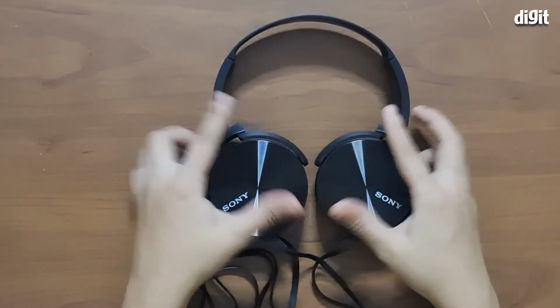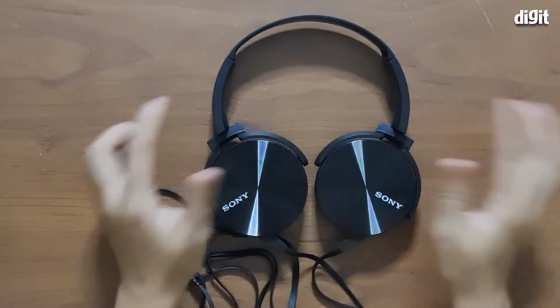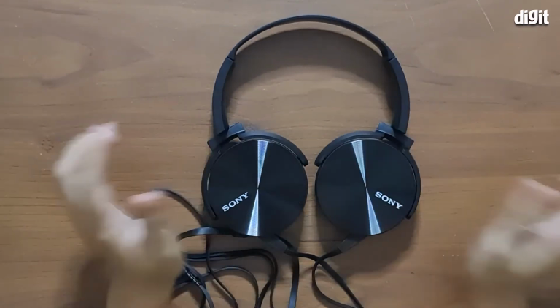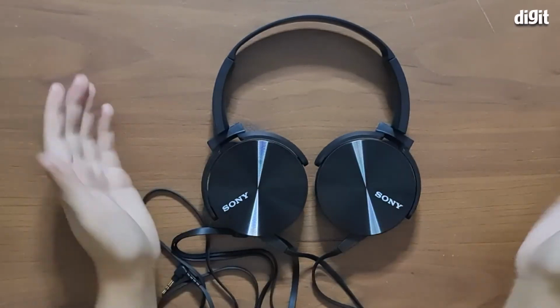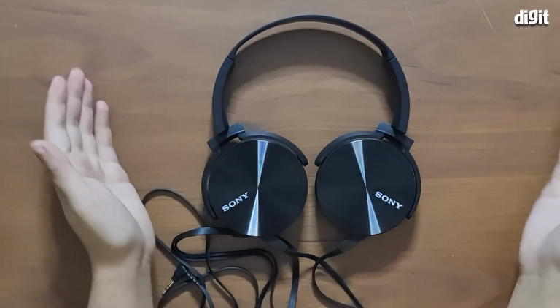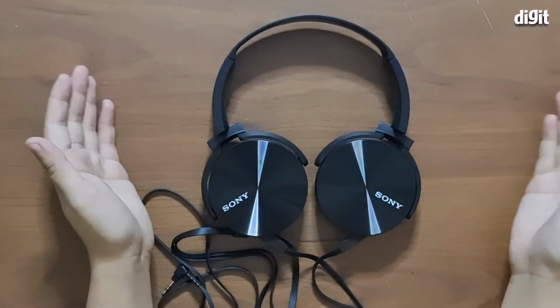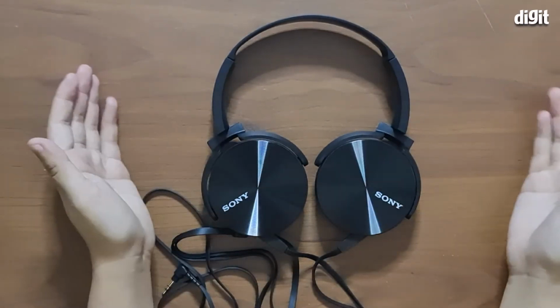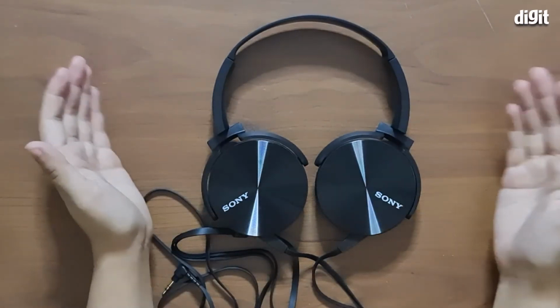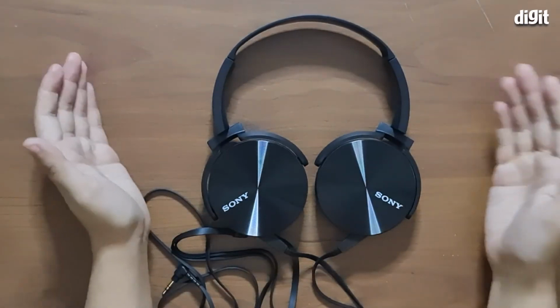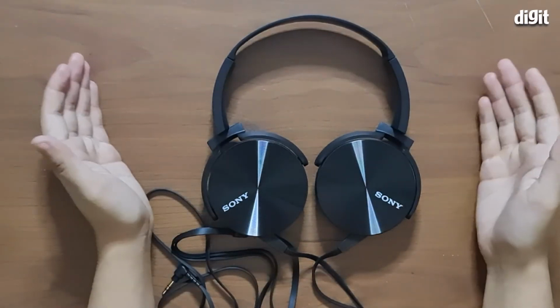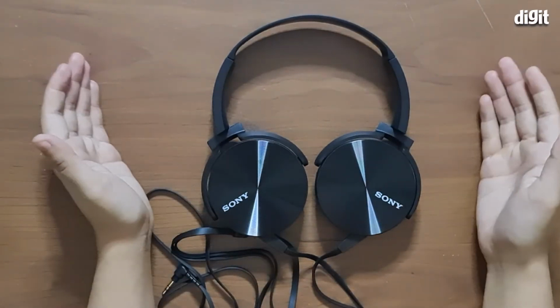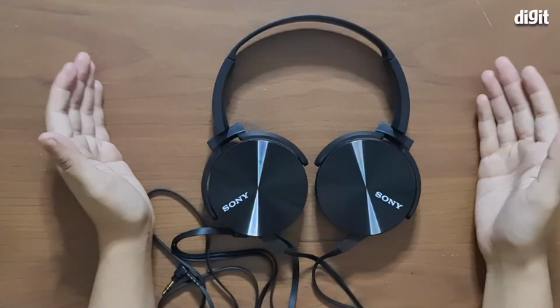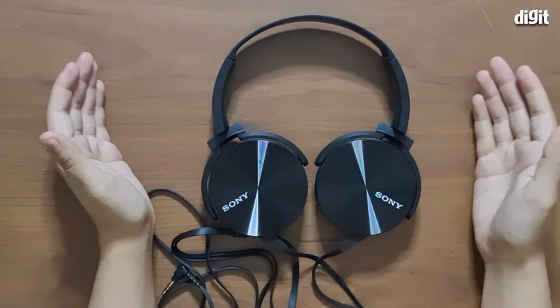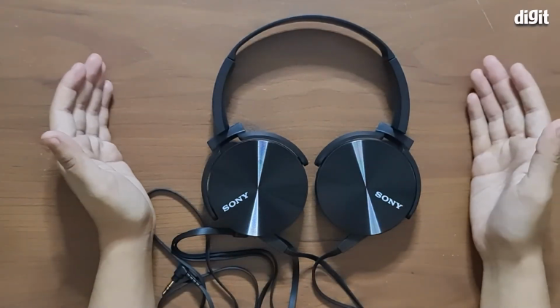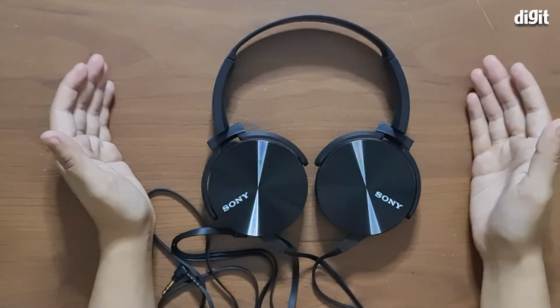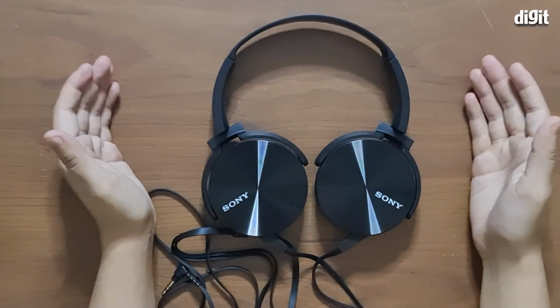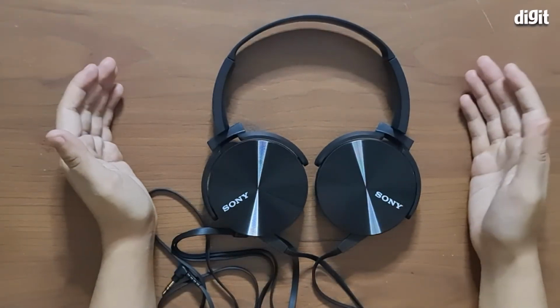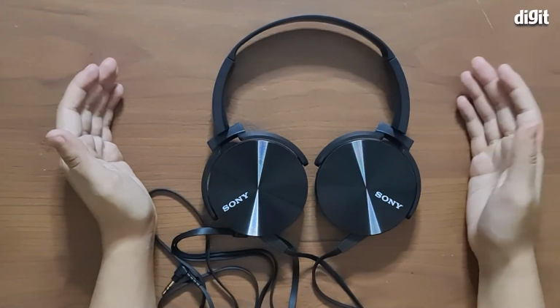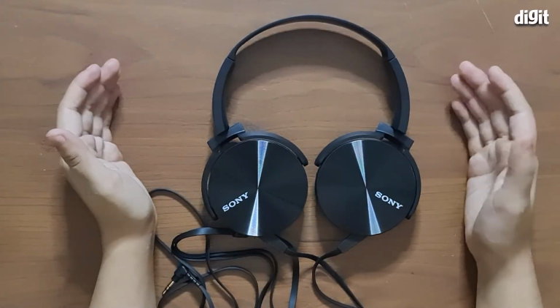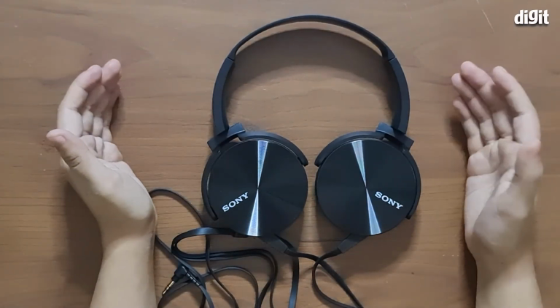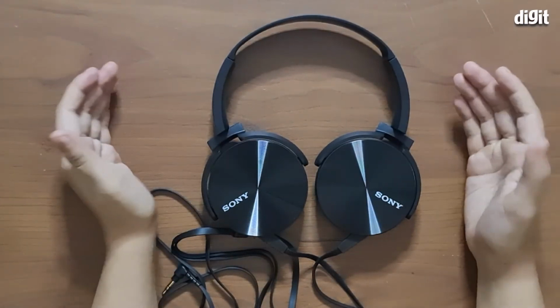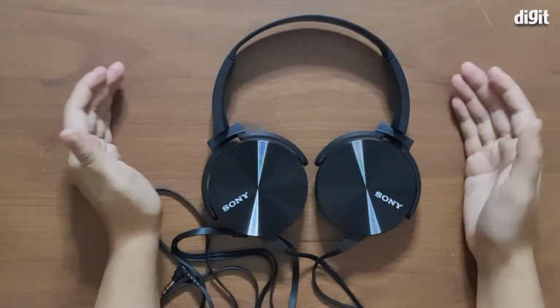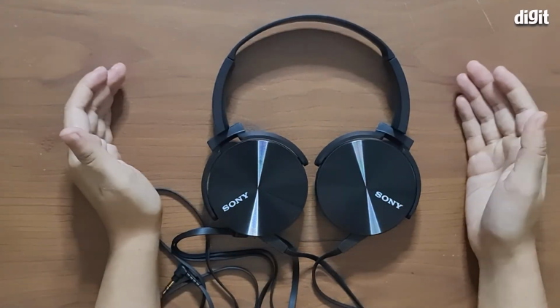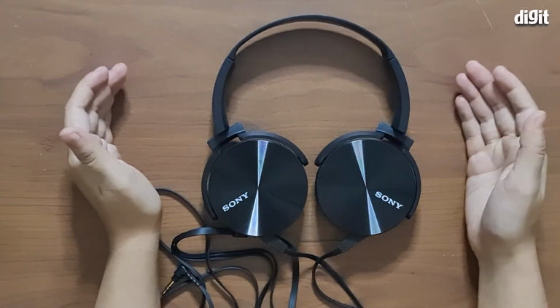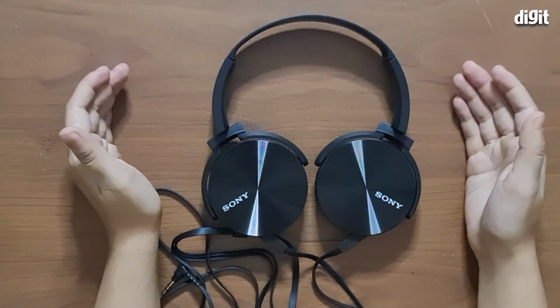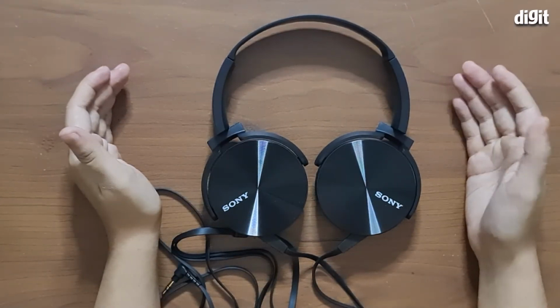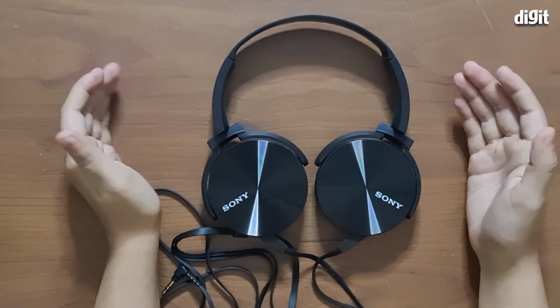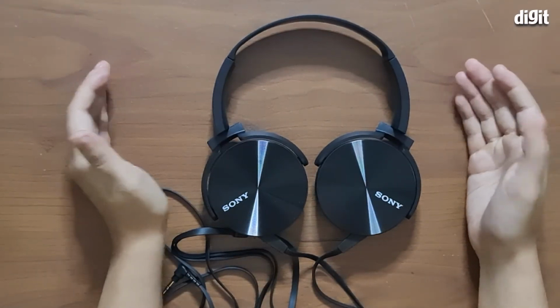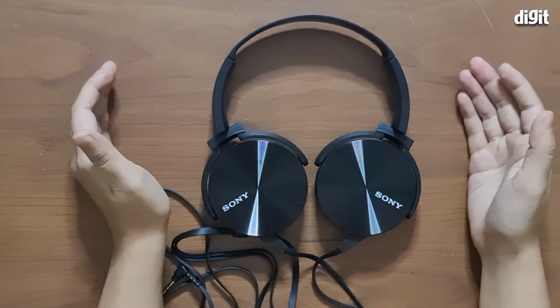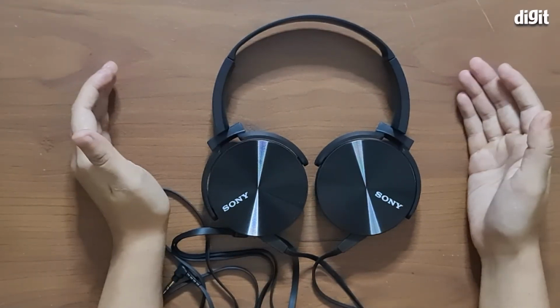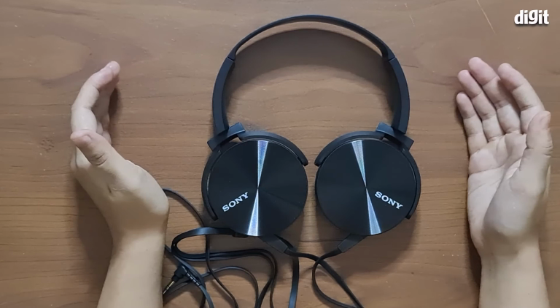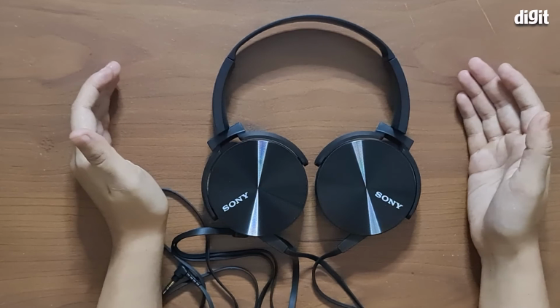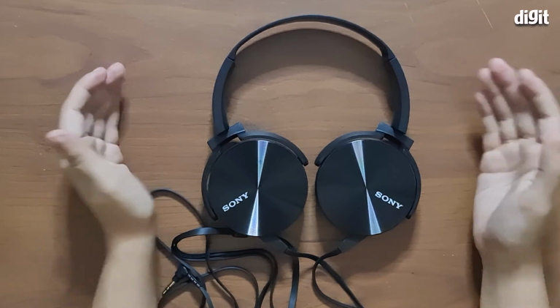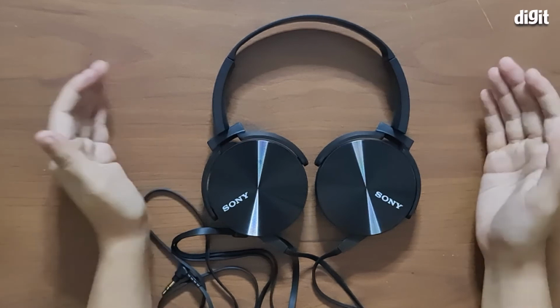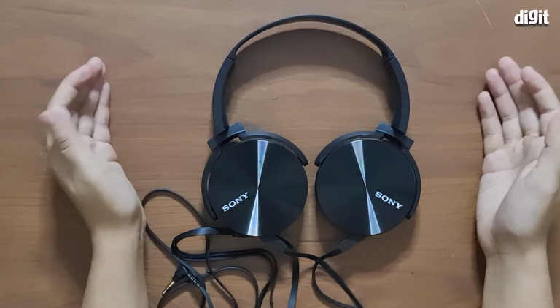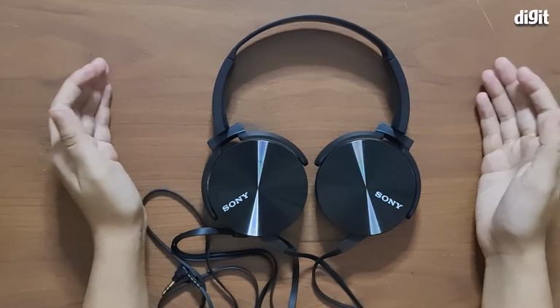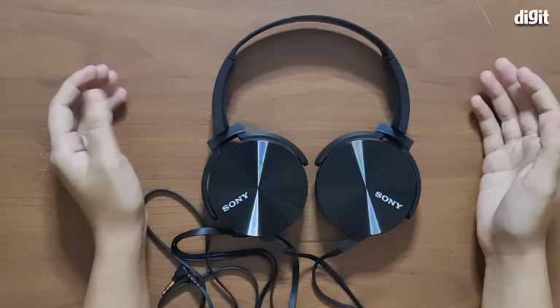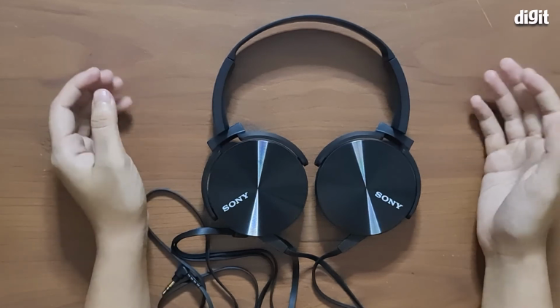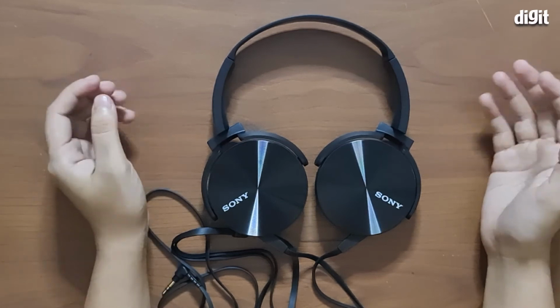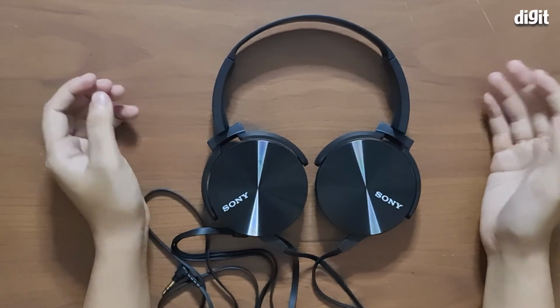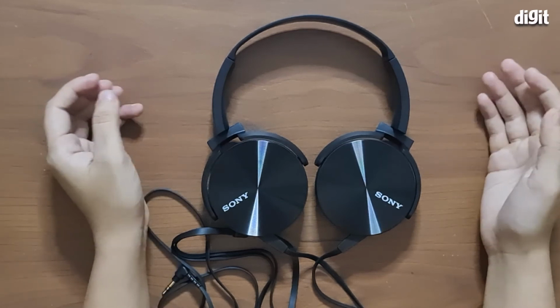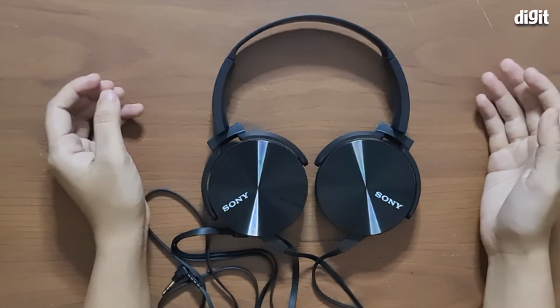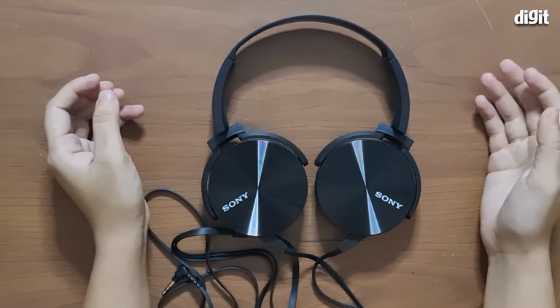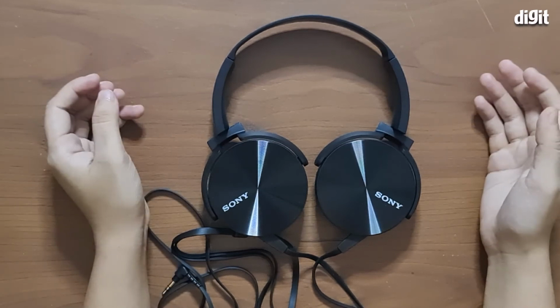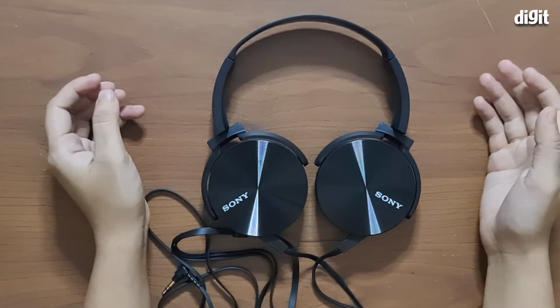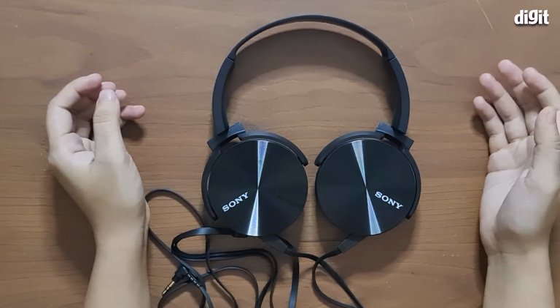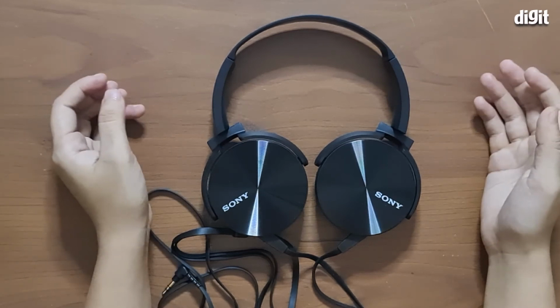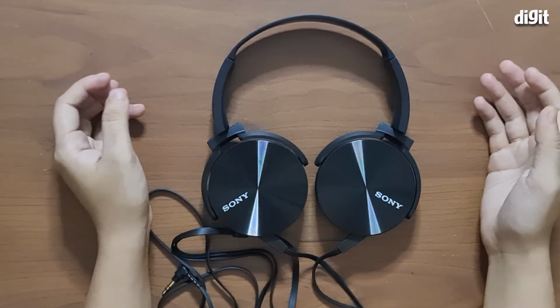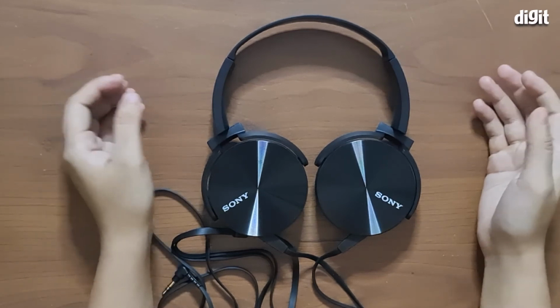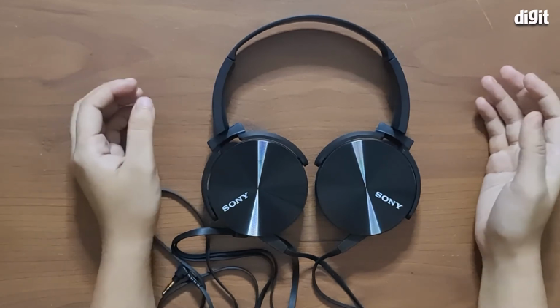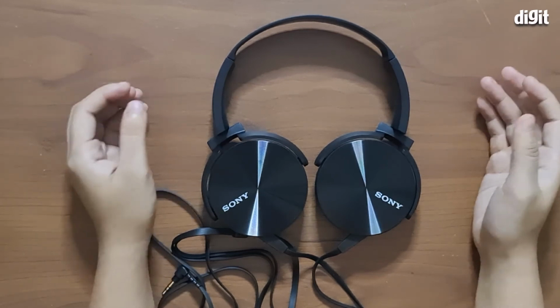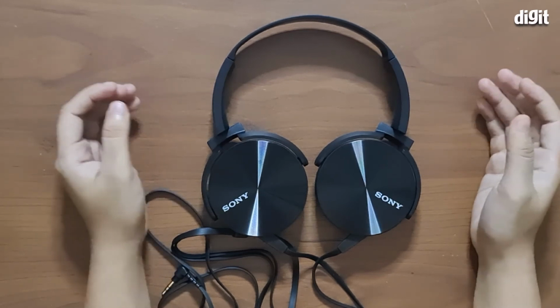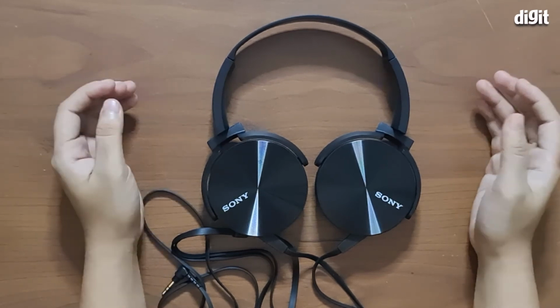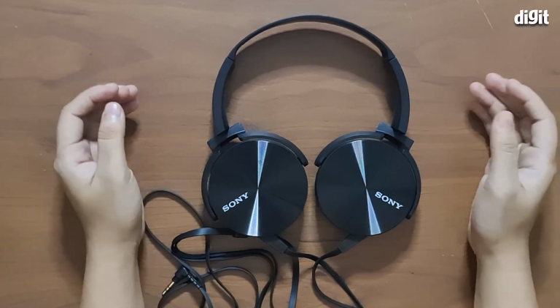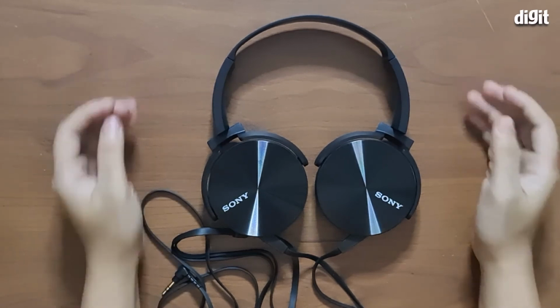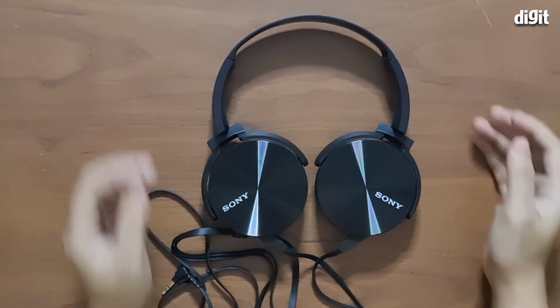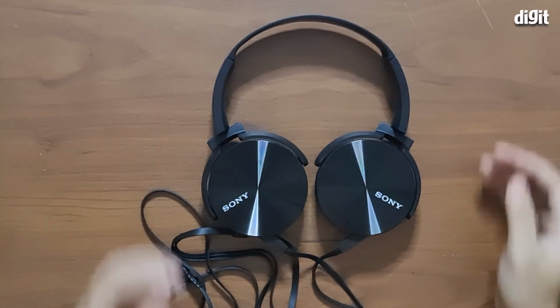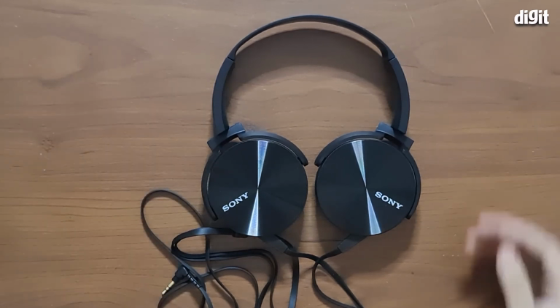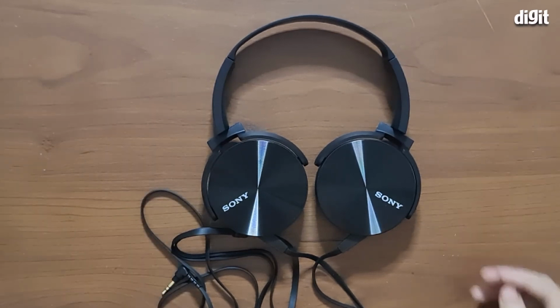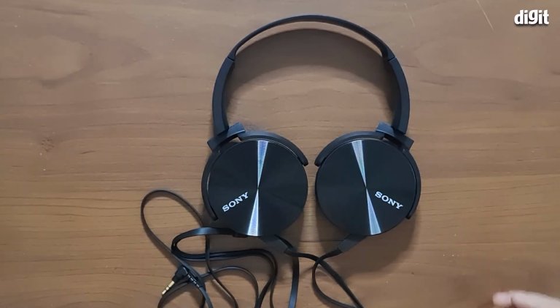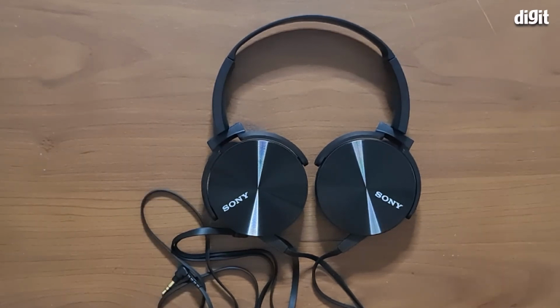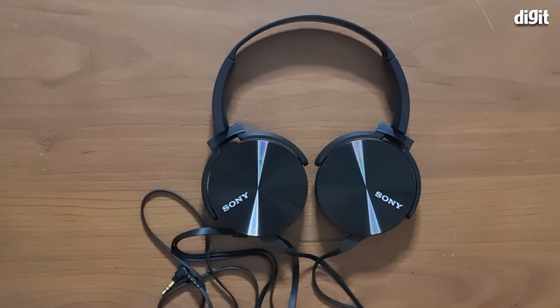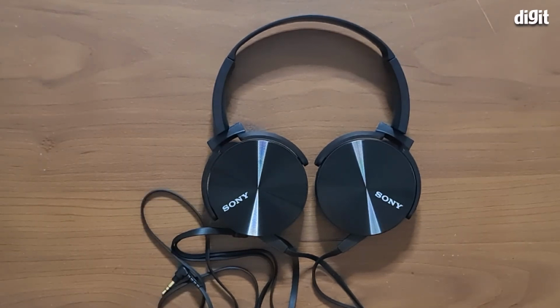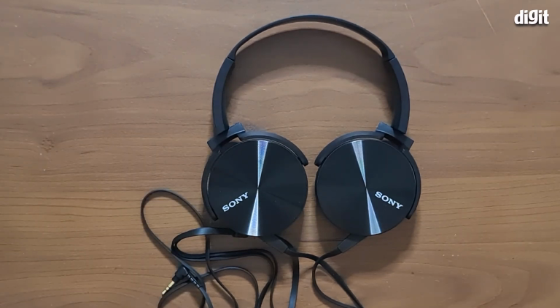So those were the top five features of the Sony MDR XB 450. Thank you so much for watching this video.